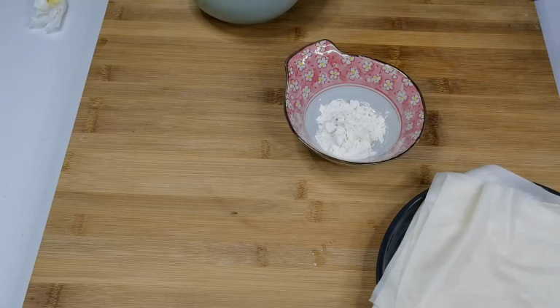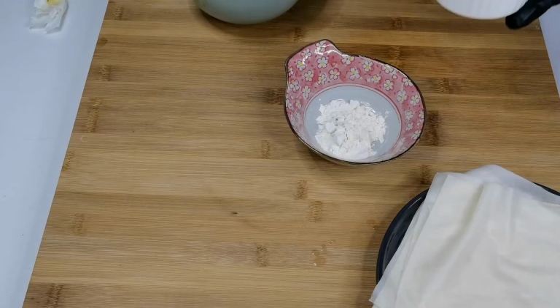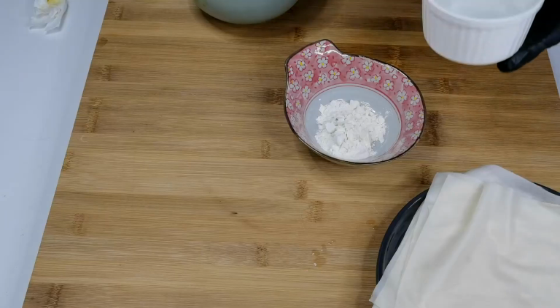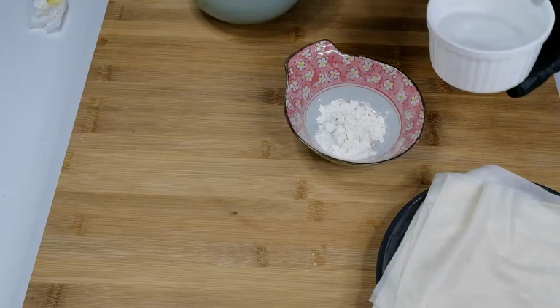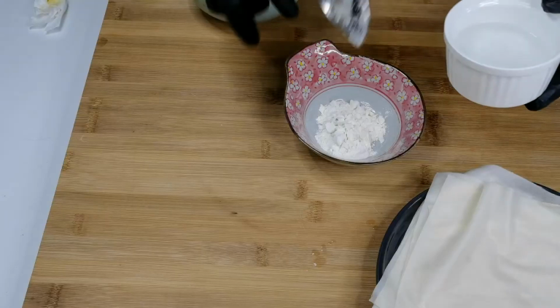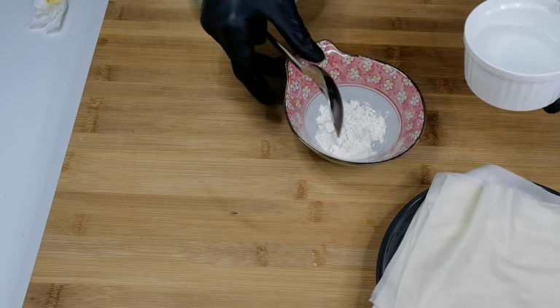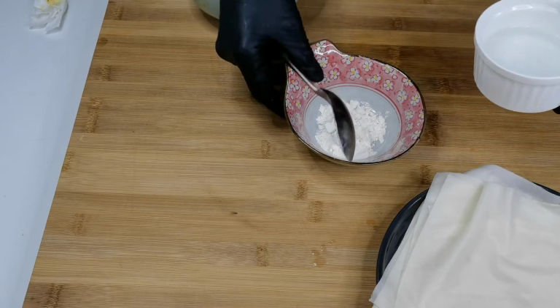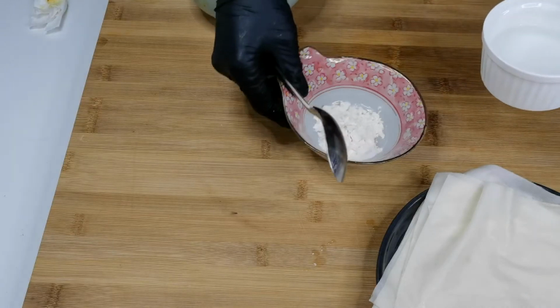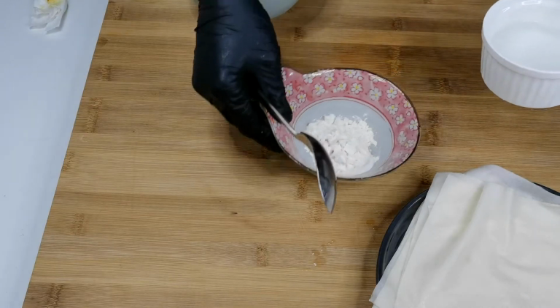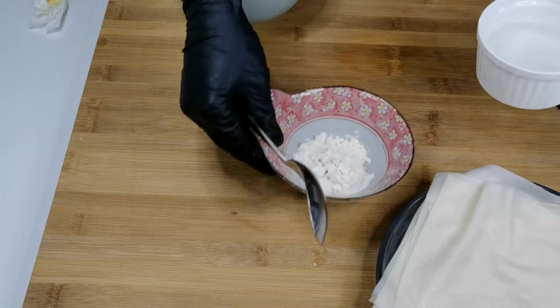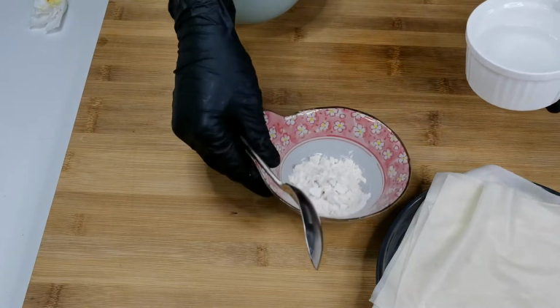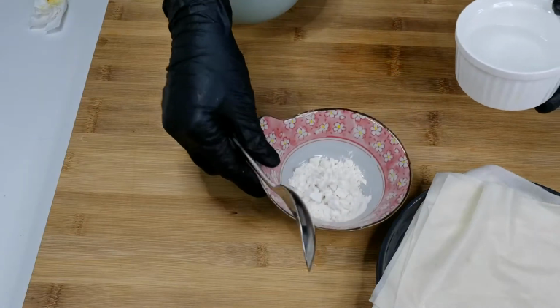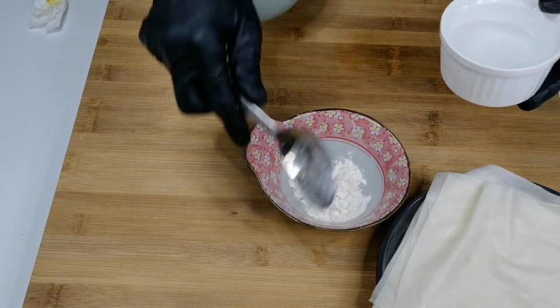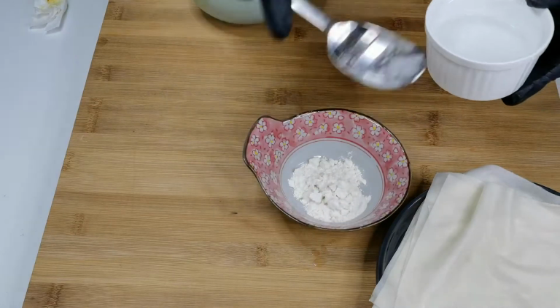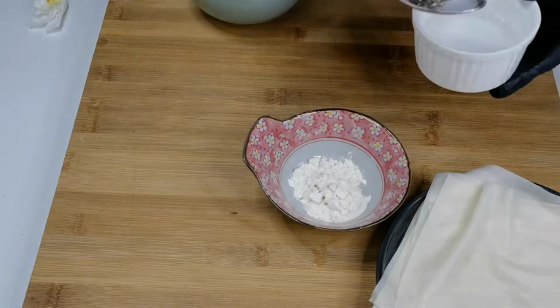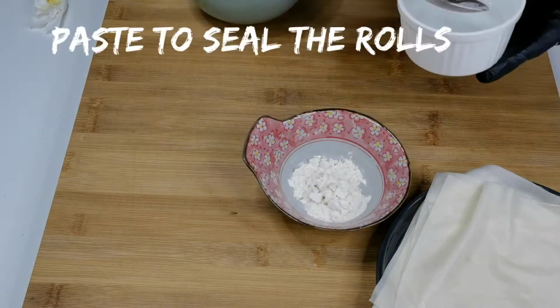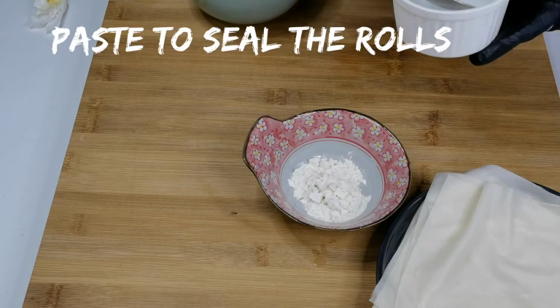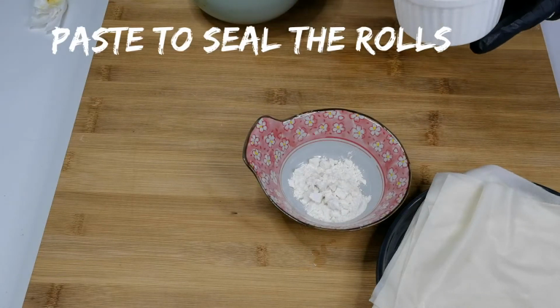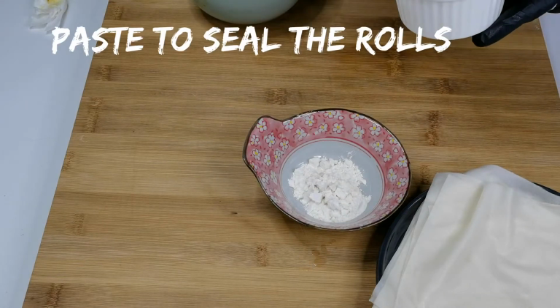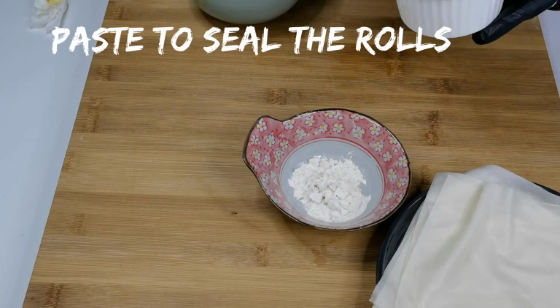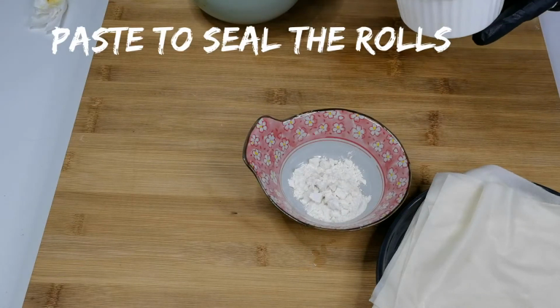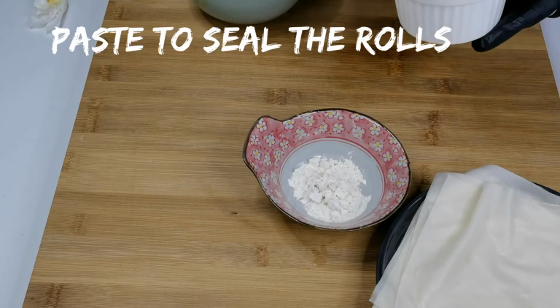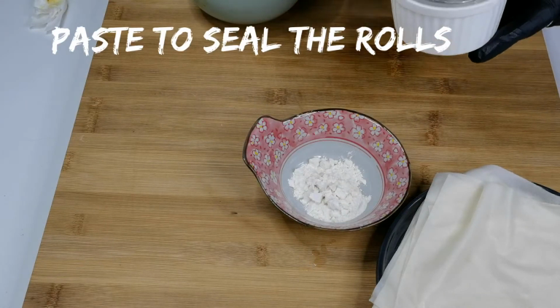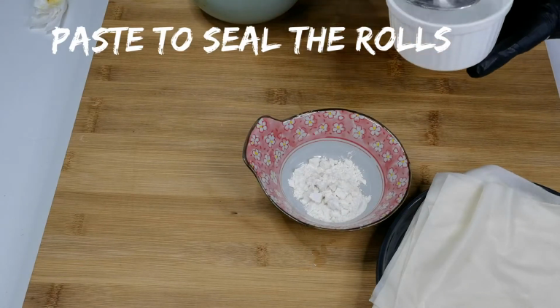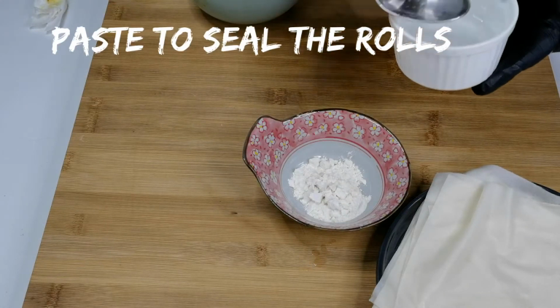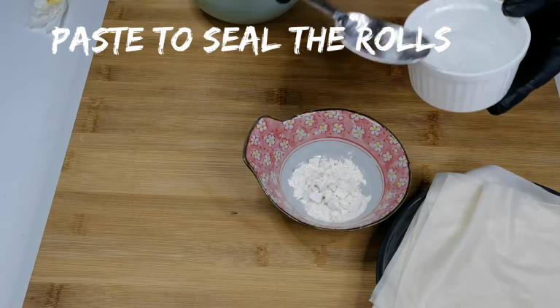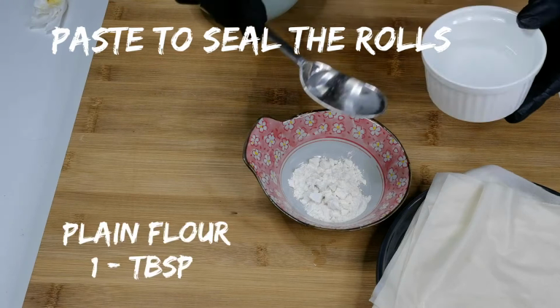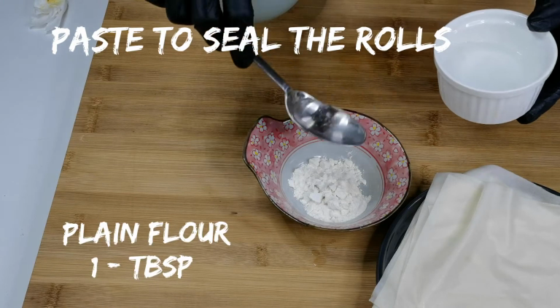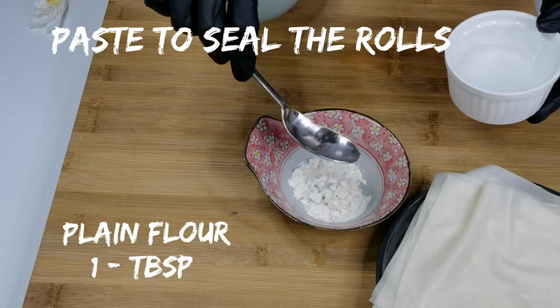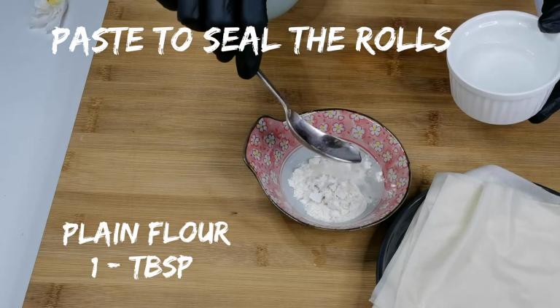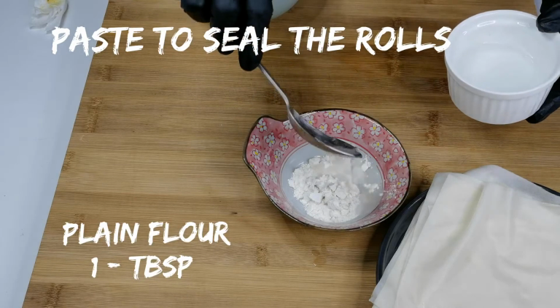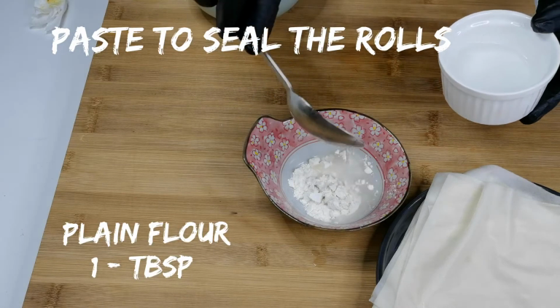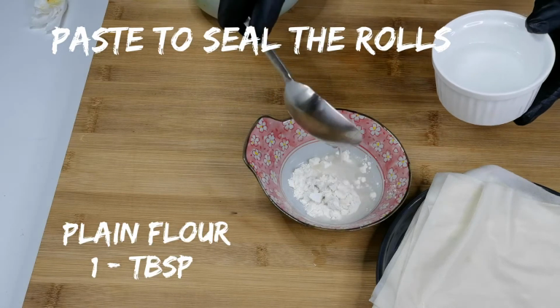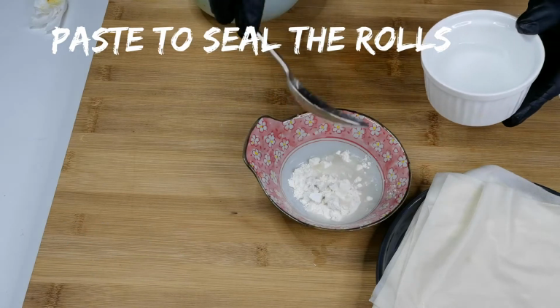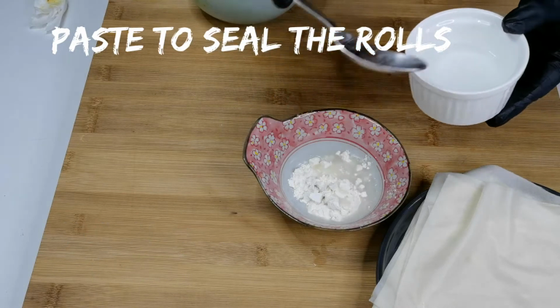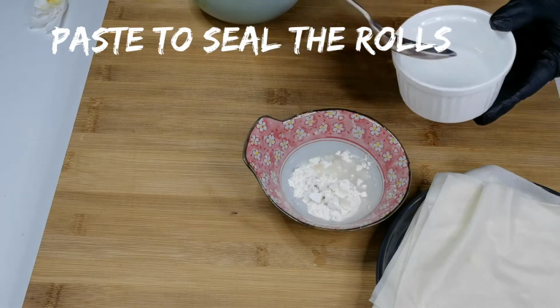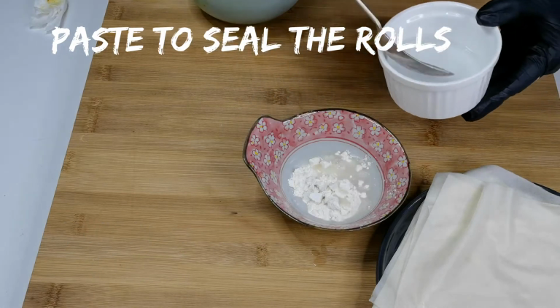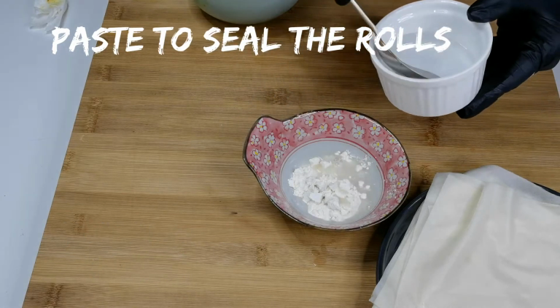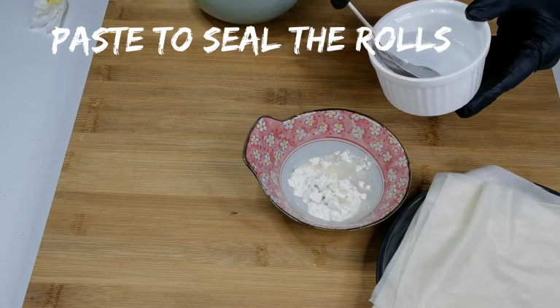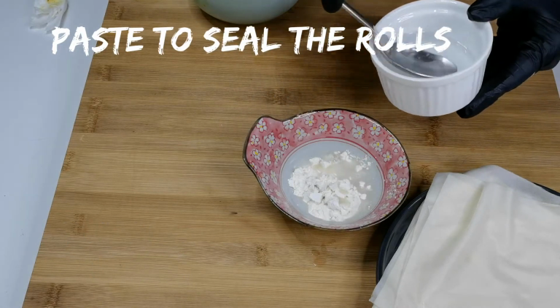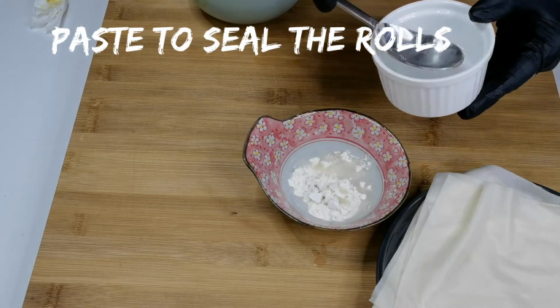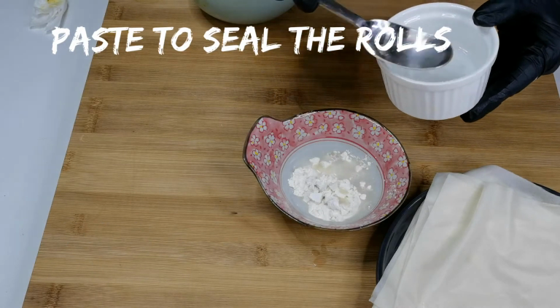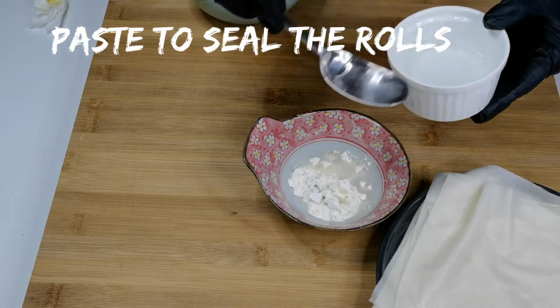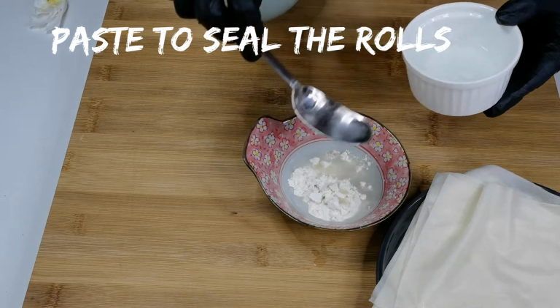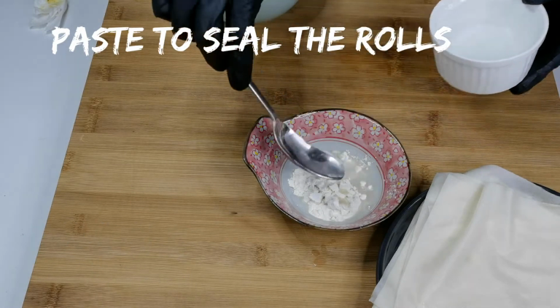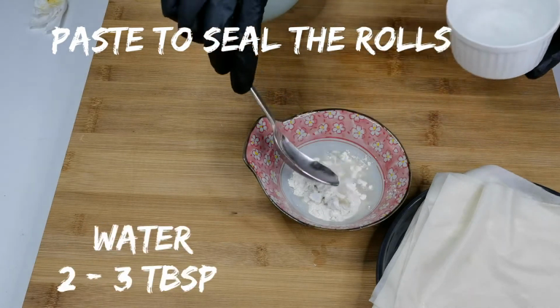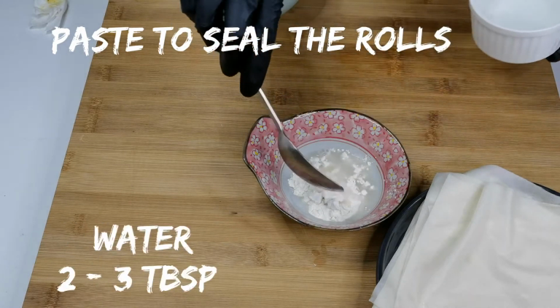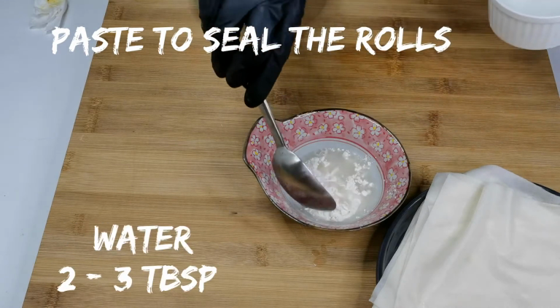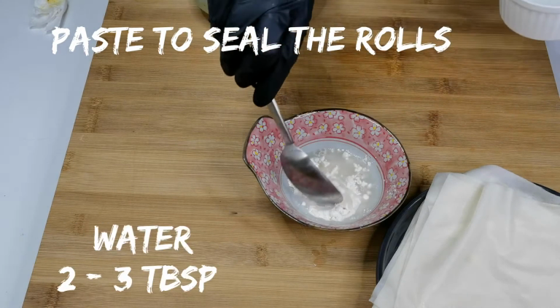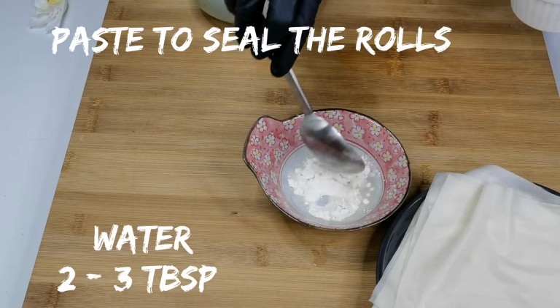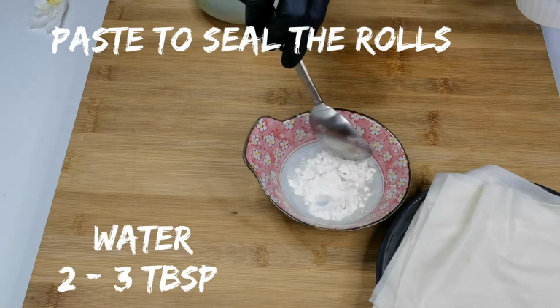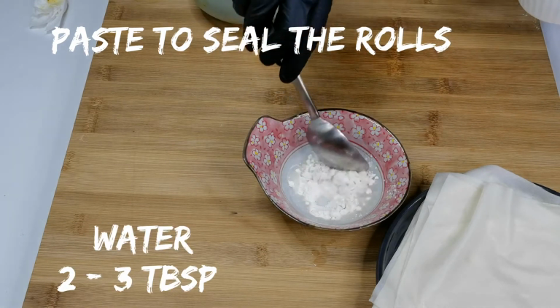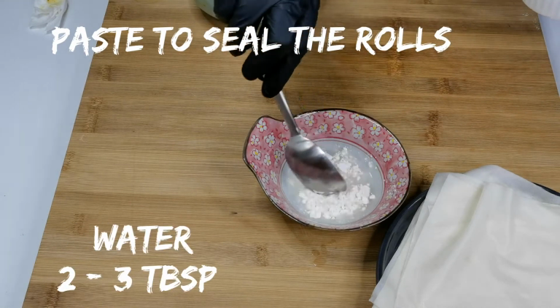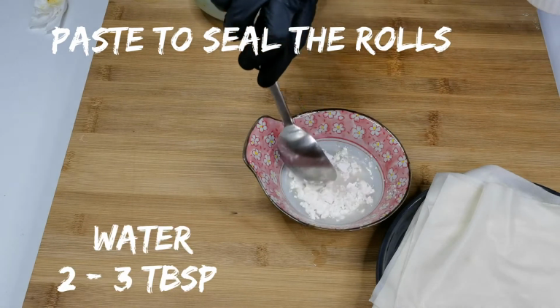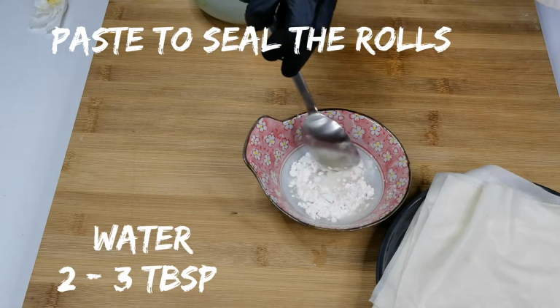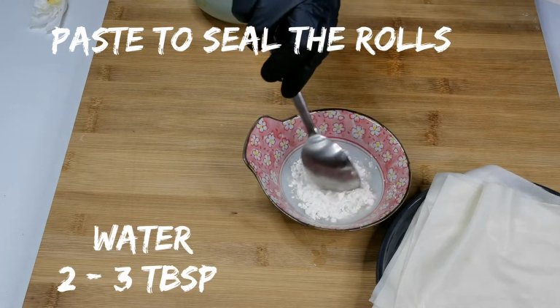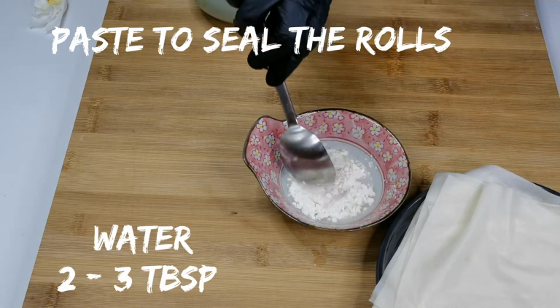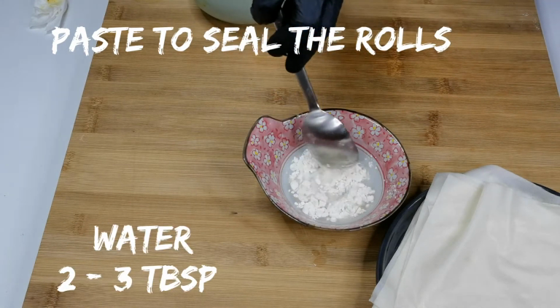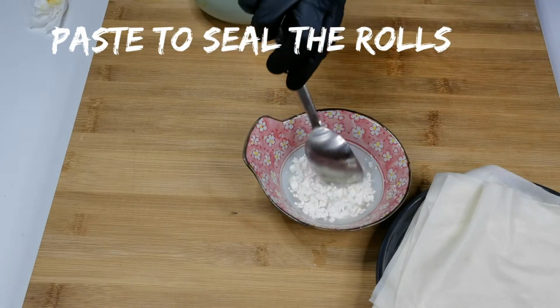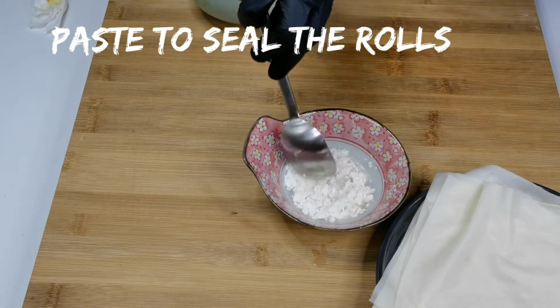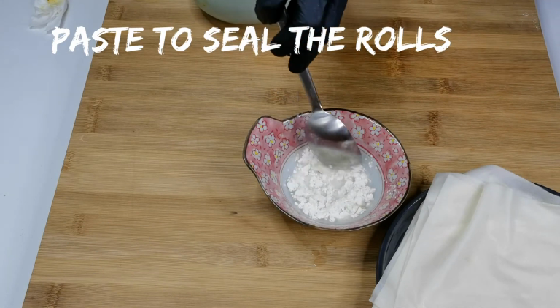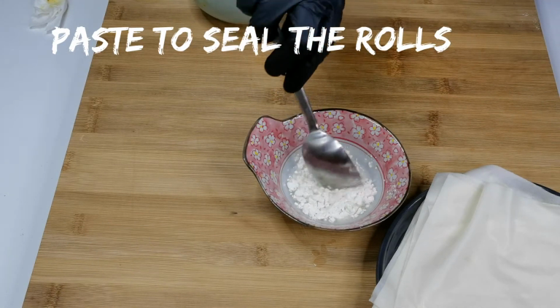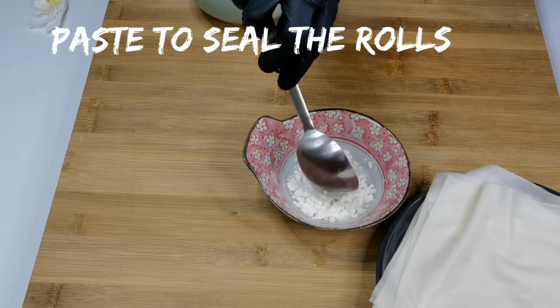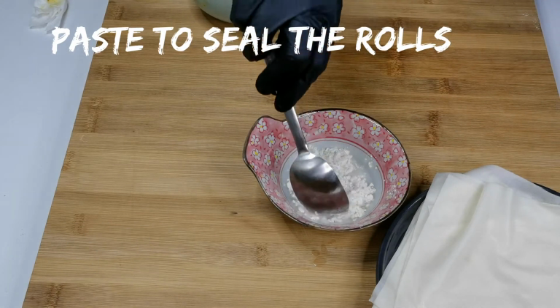In a small bowl, add a tablespoon of plain flour, add some water, make a paste, and set it aside. This will be used to seal the spring rolls.